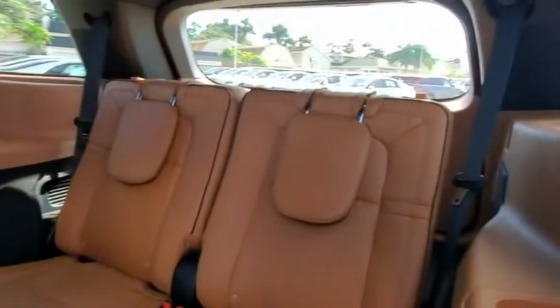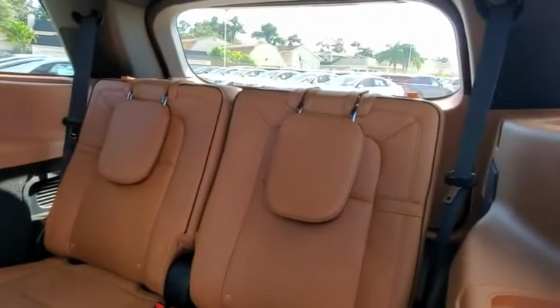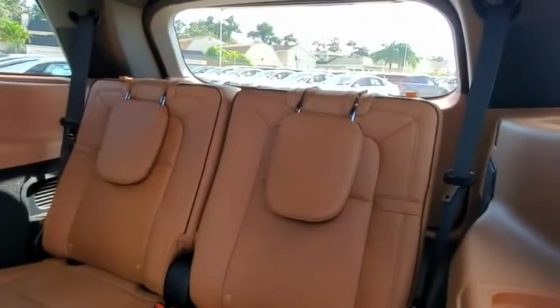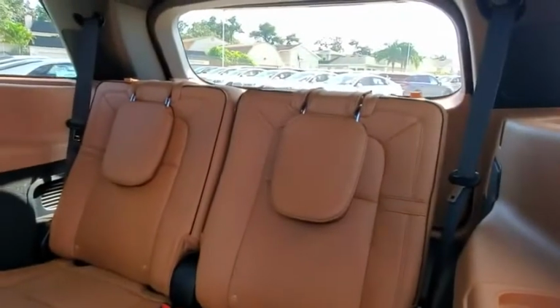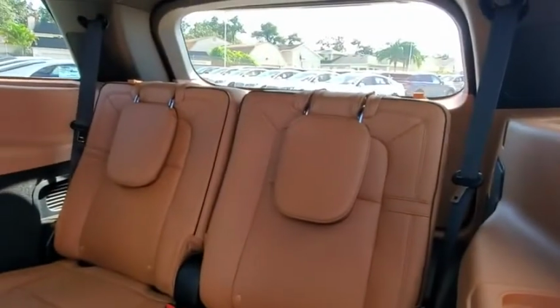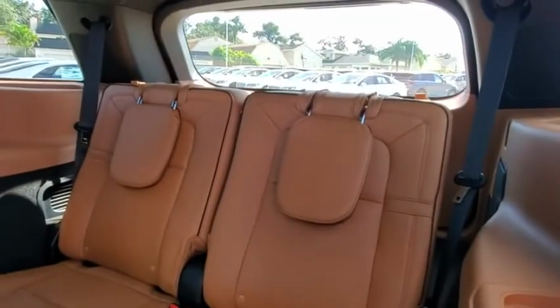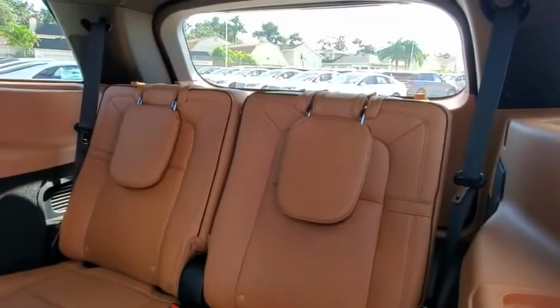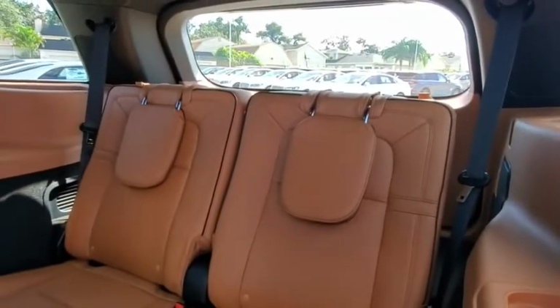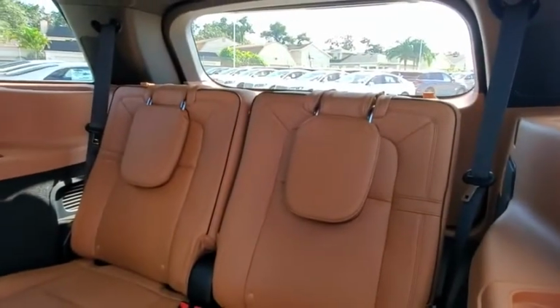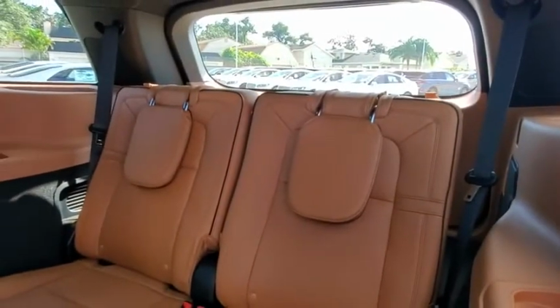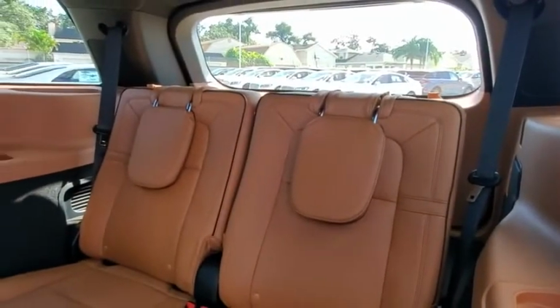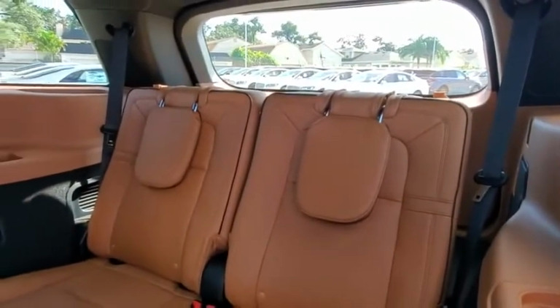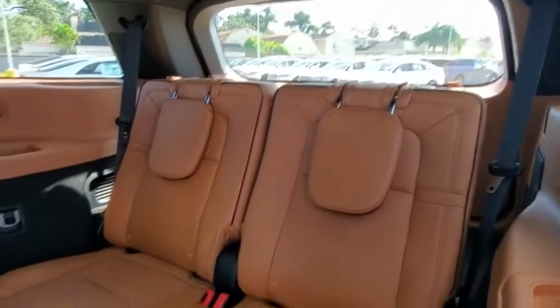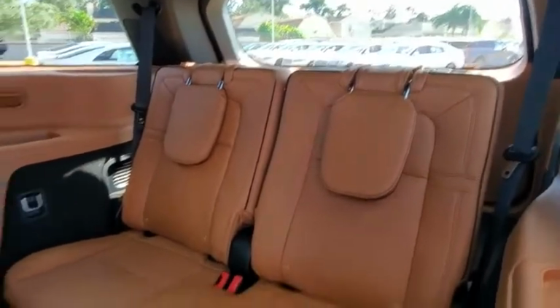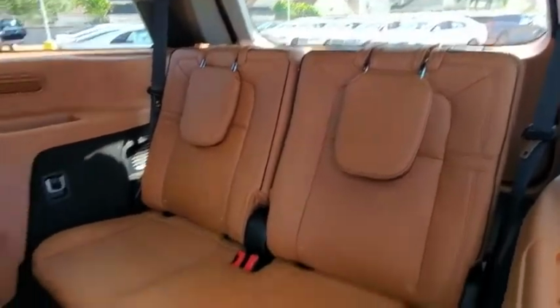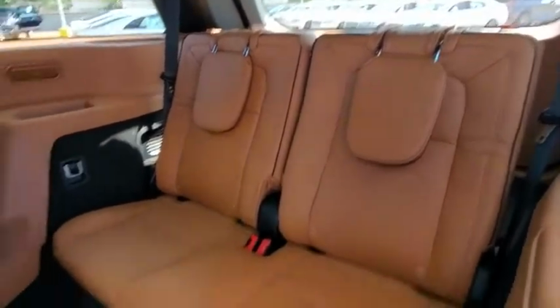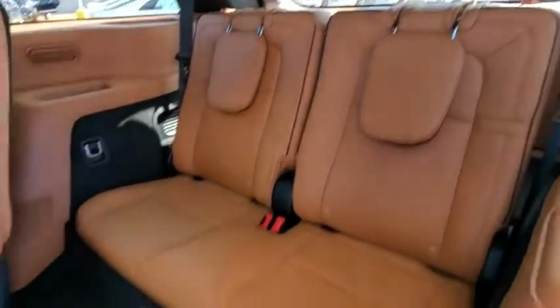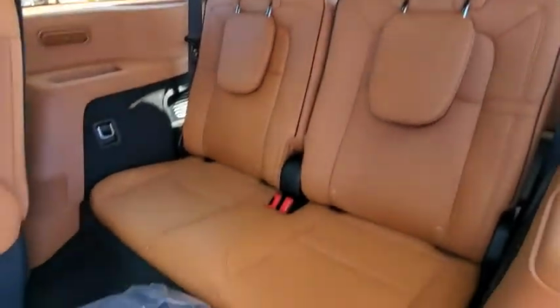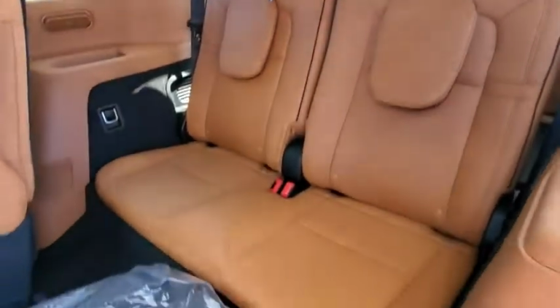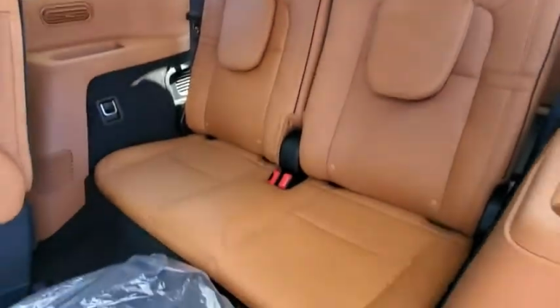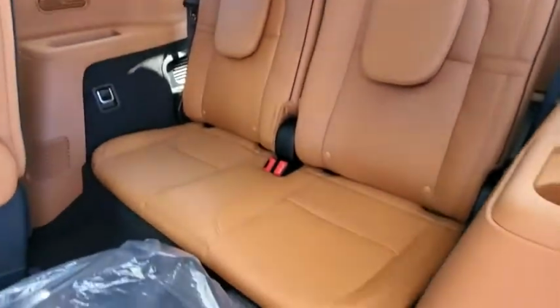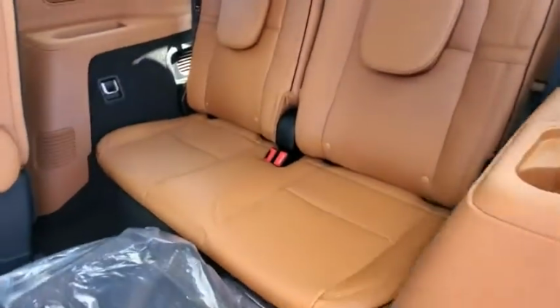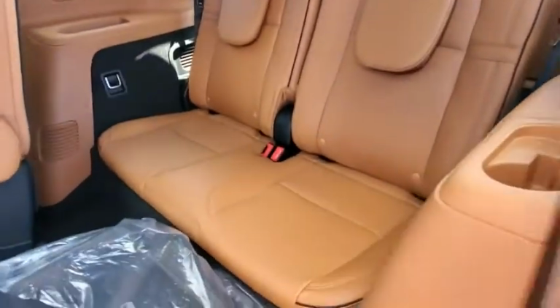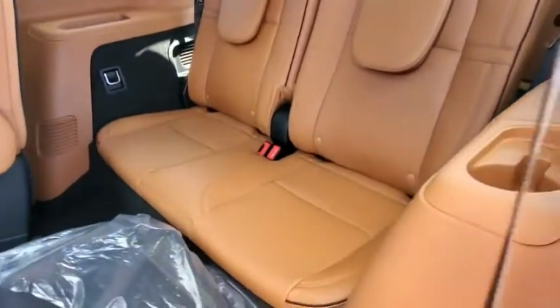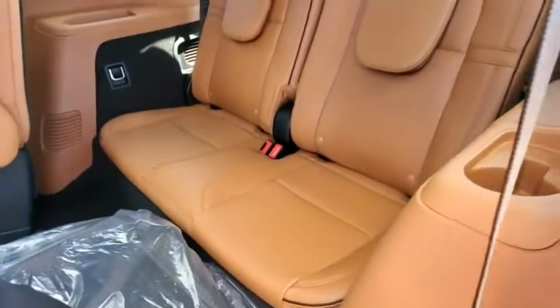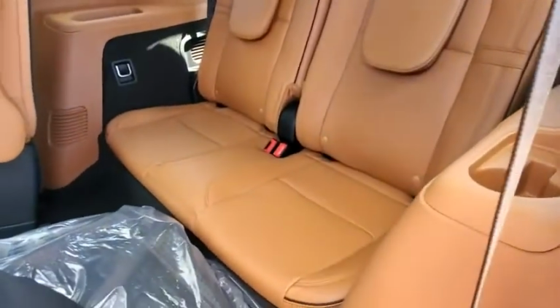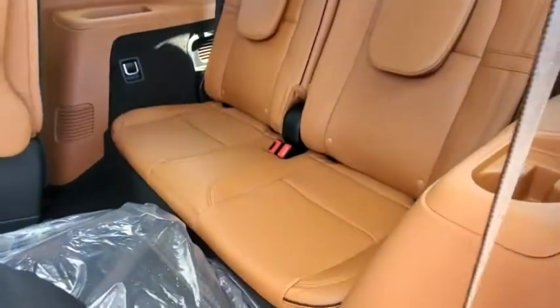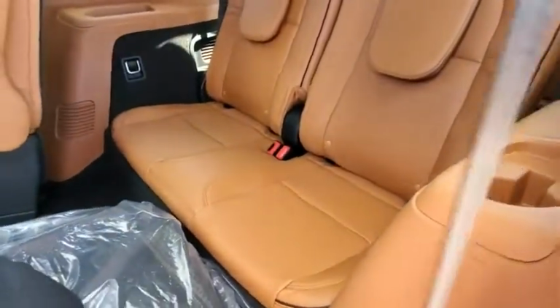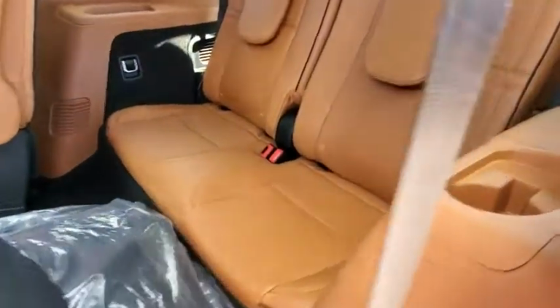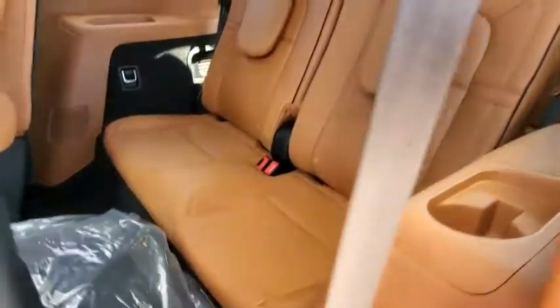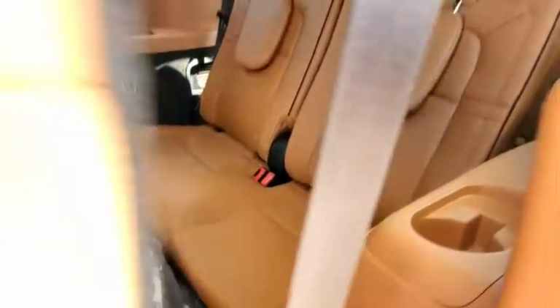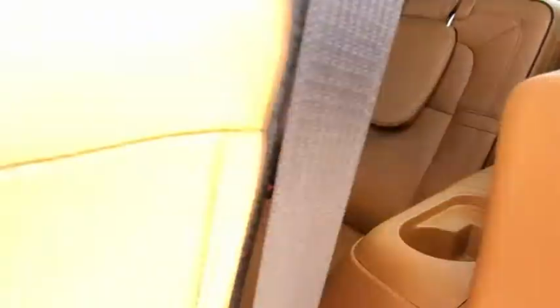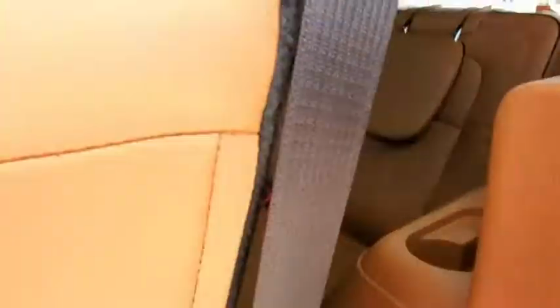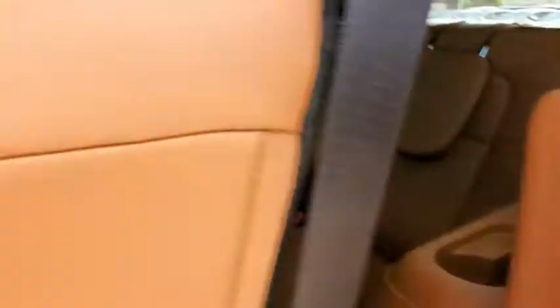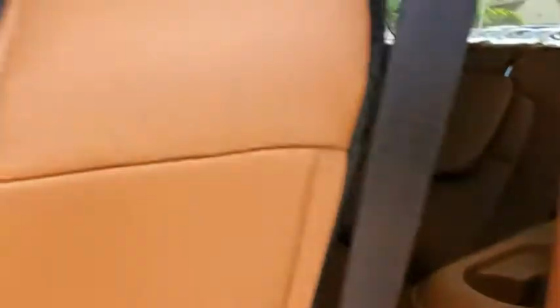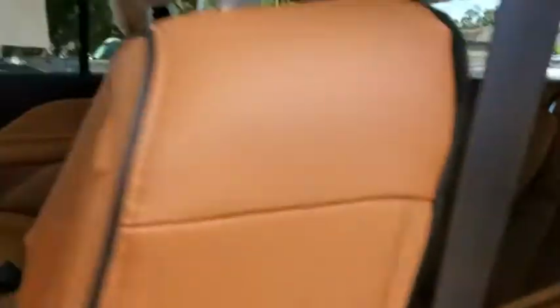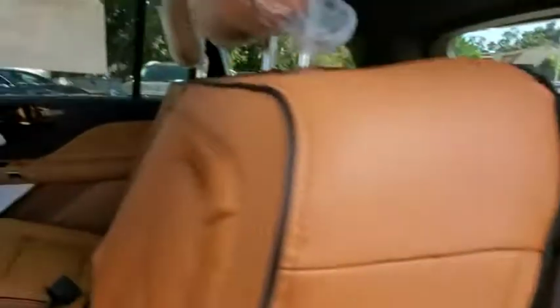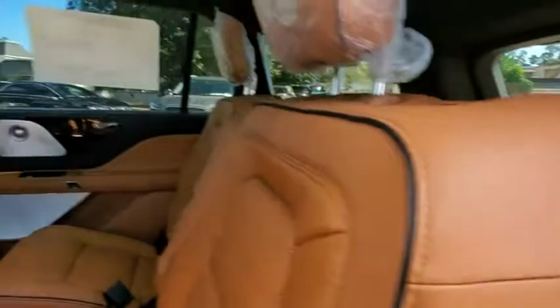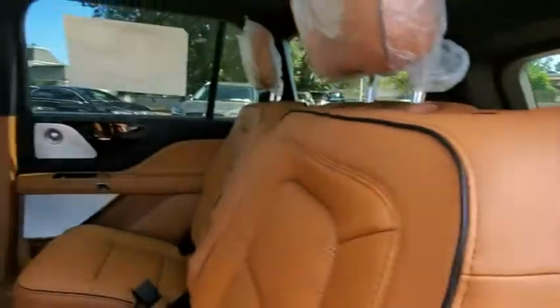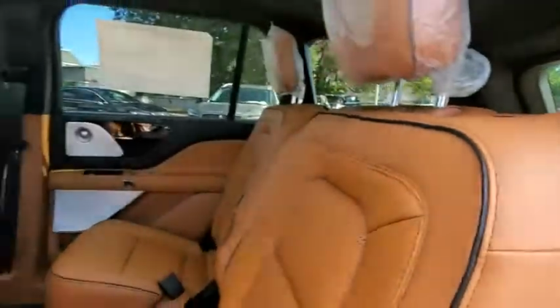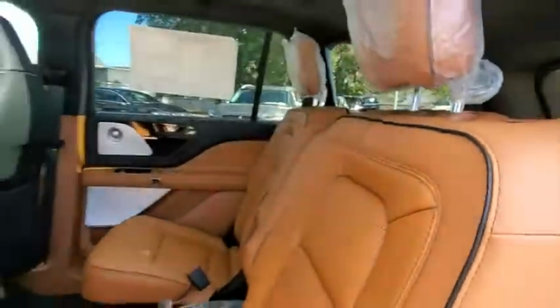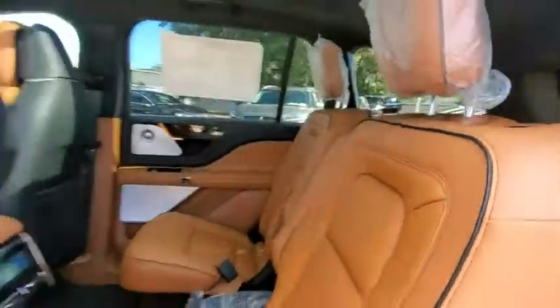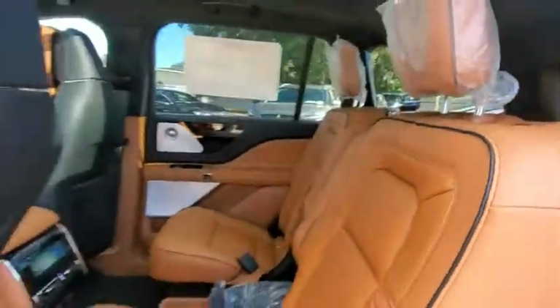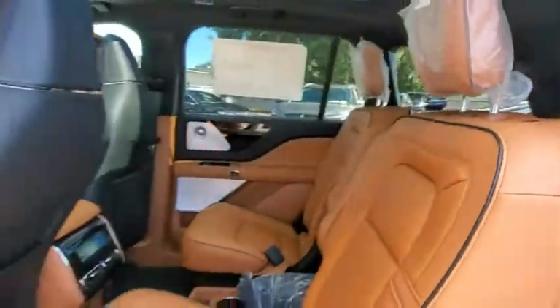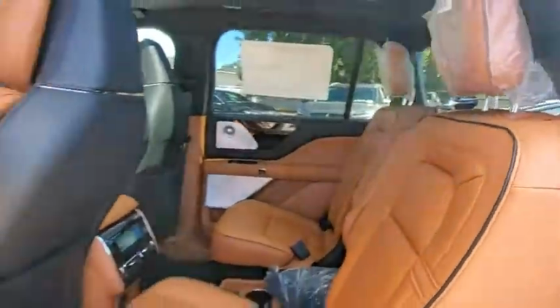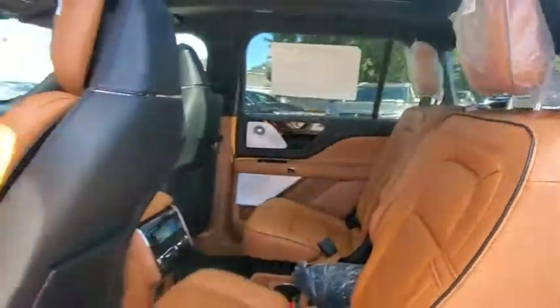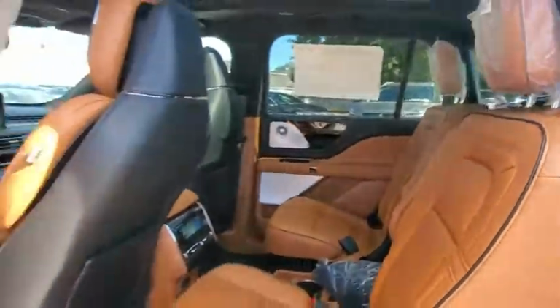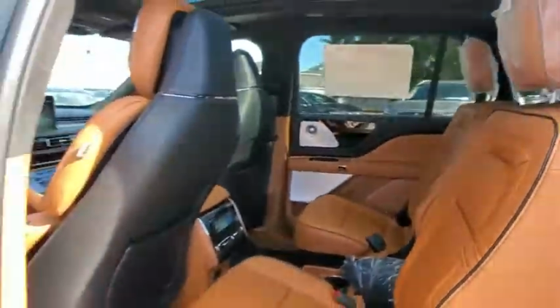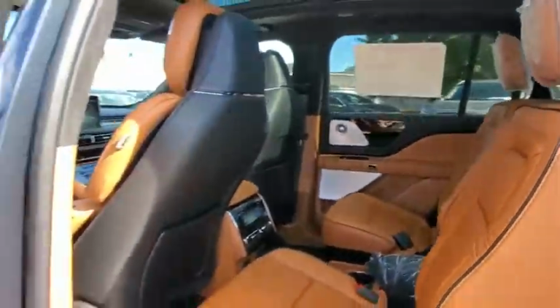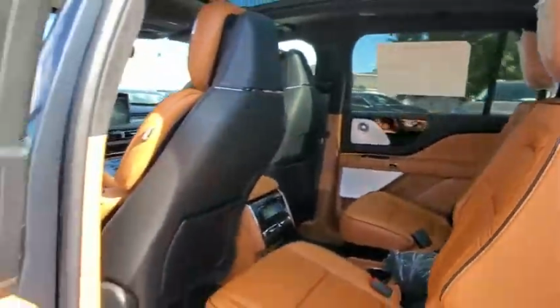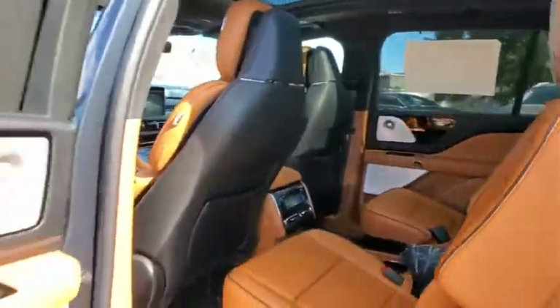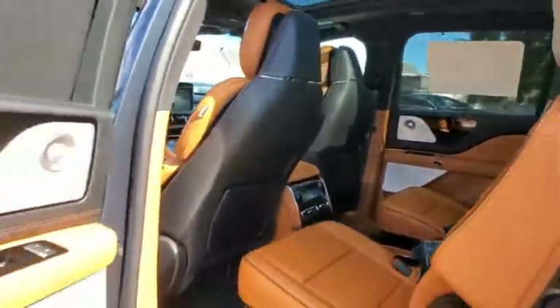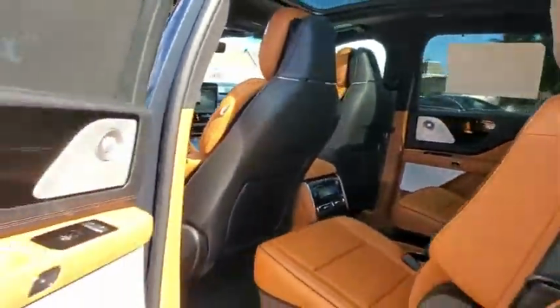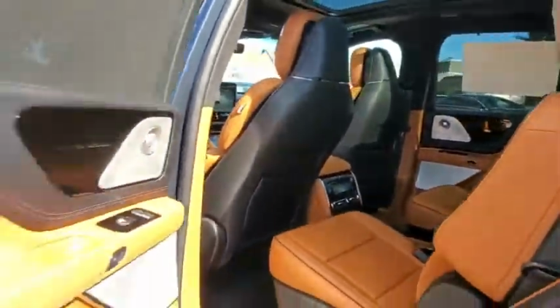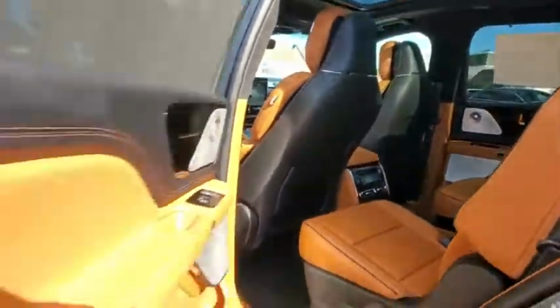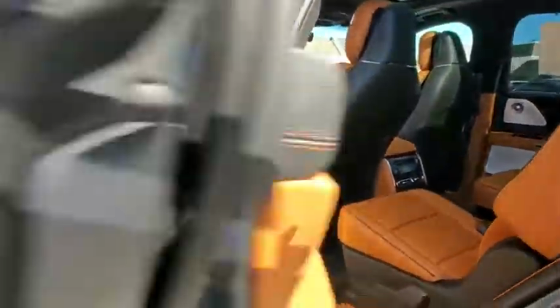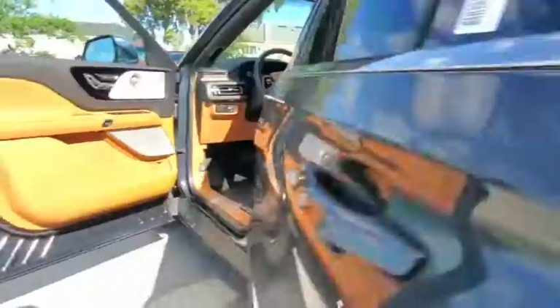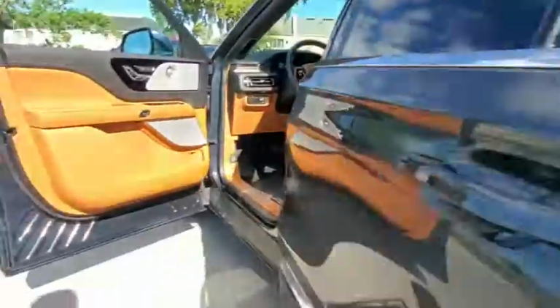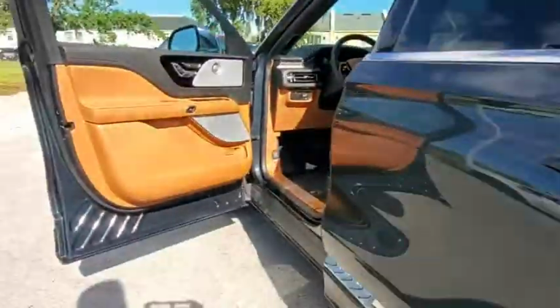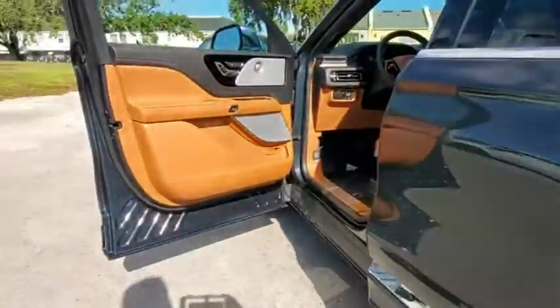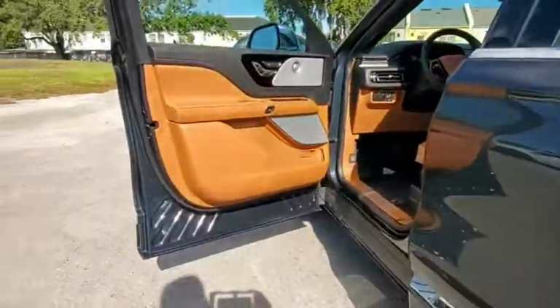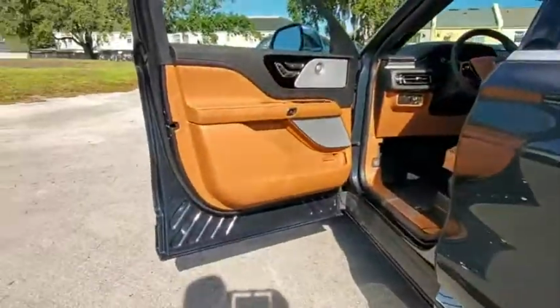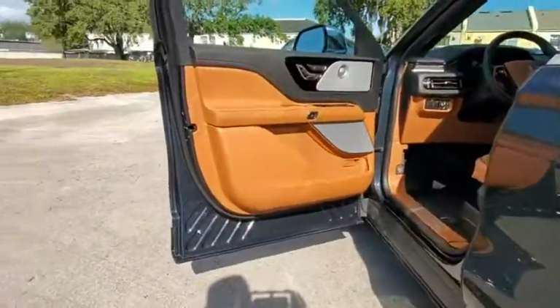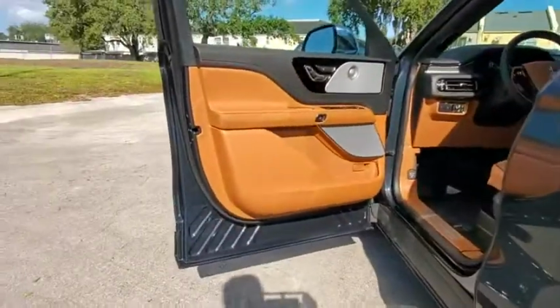Bluetooth, leather-wrapped steering wheel, power steering, adjustable steering wheel, cruise control, keyless start, auto-dimming rear view mirror.